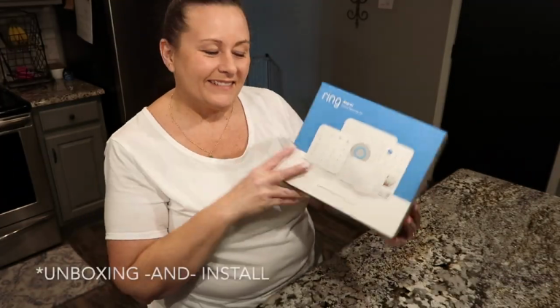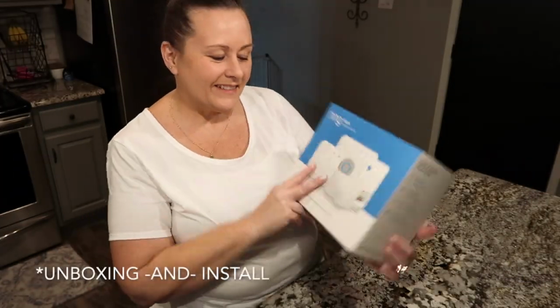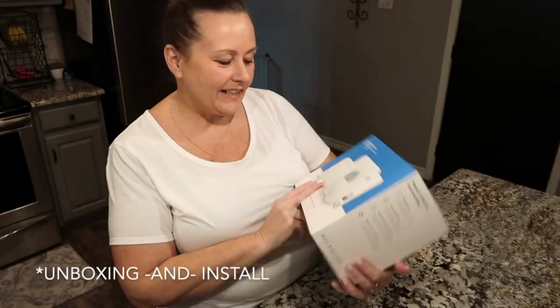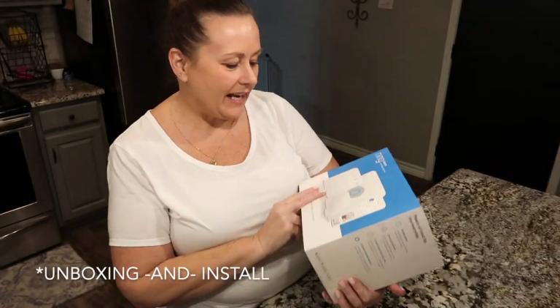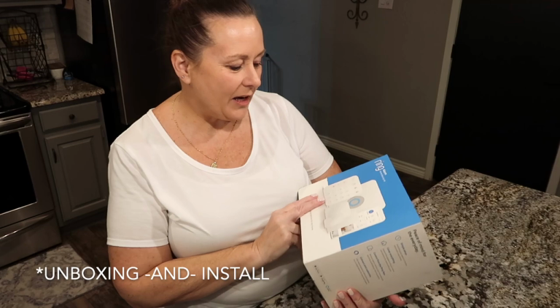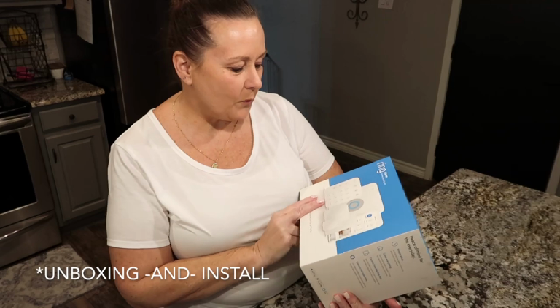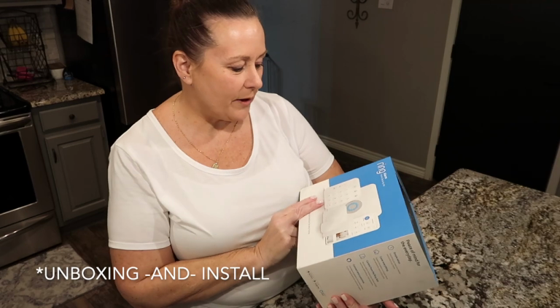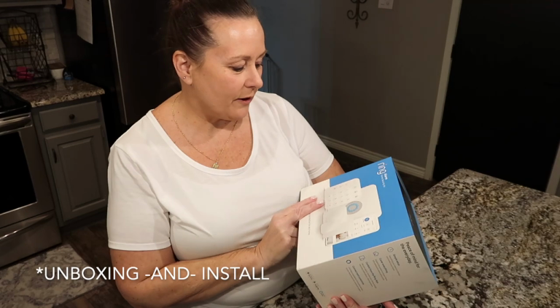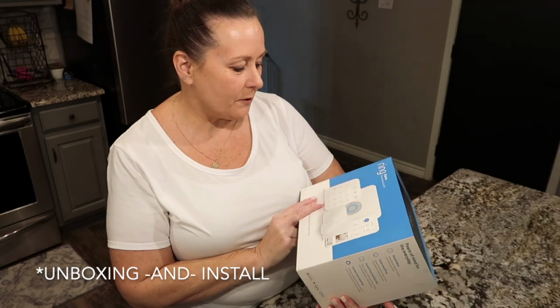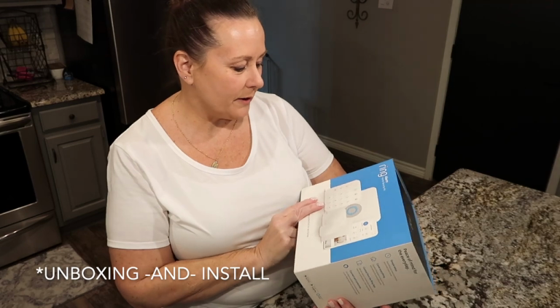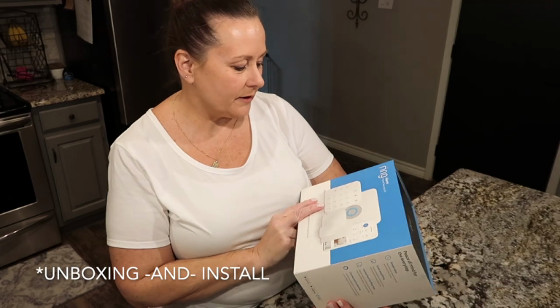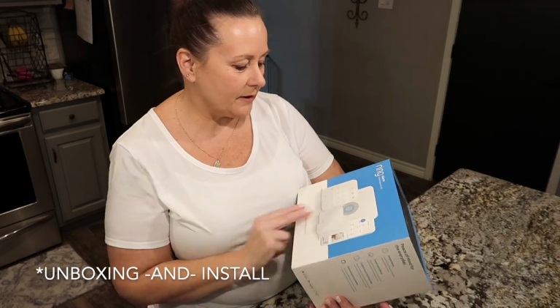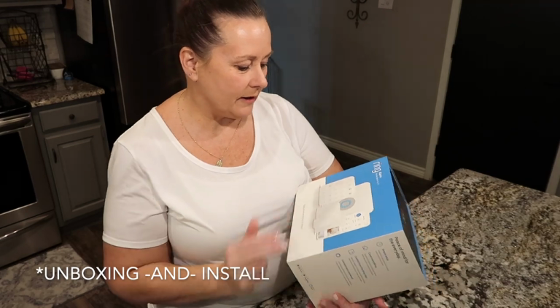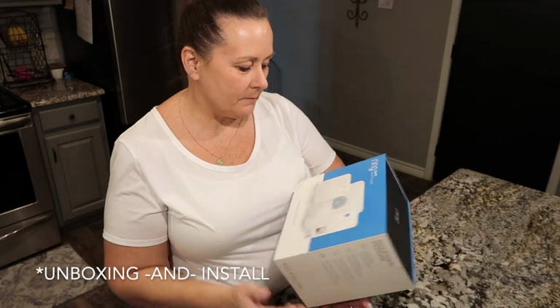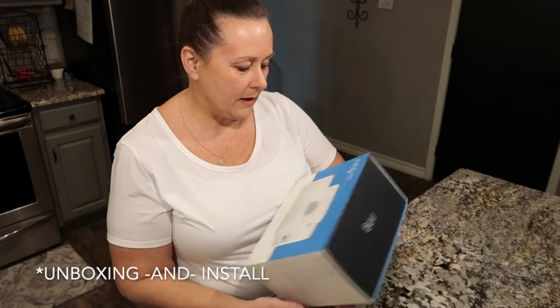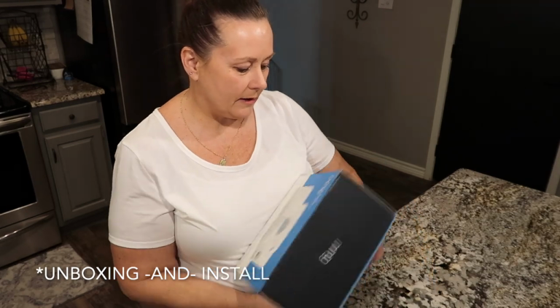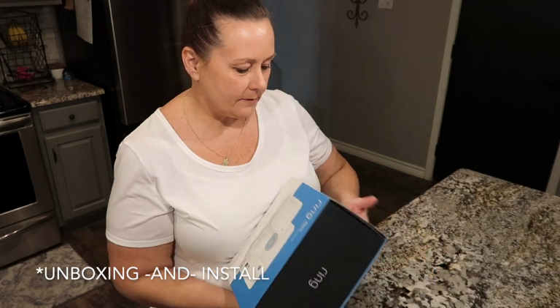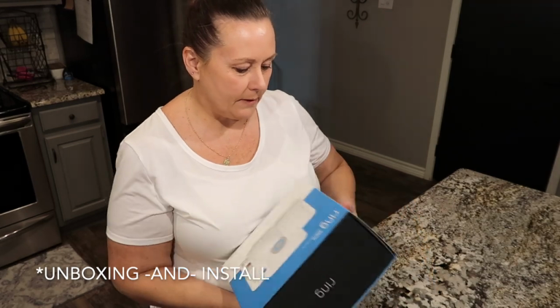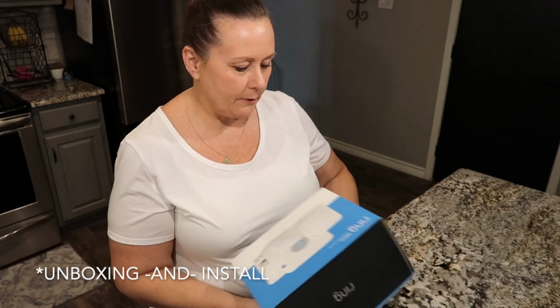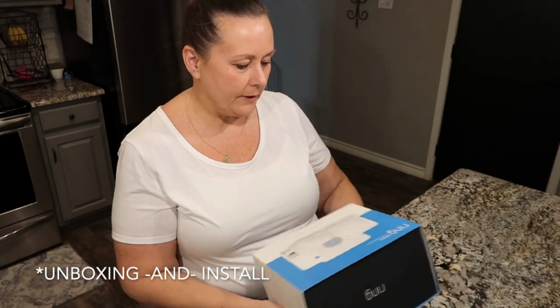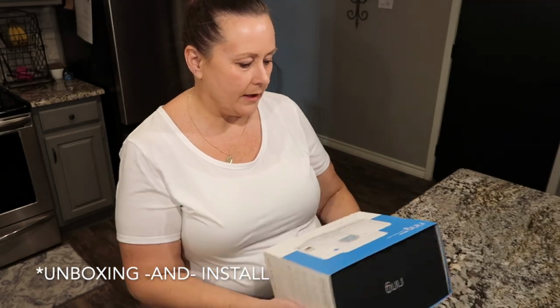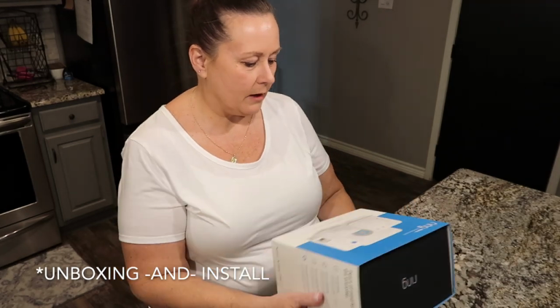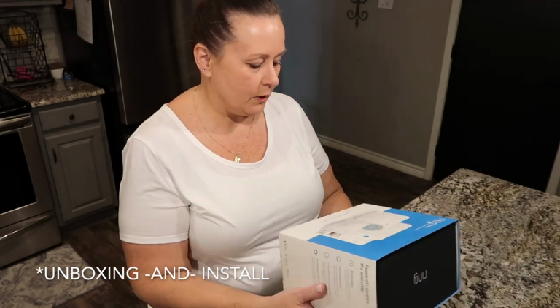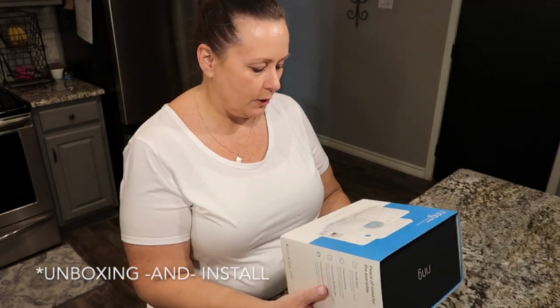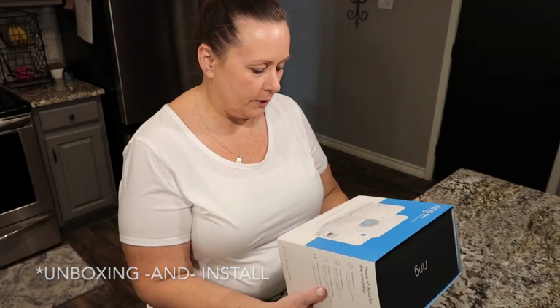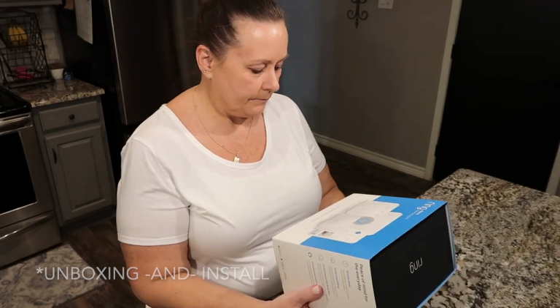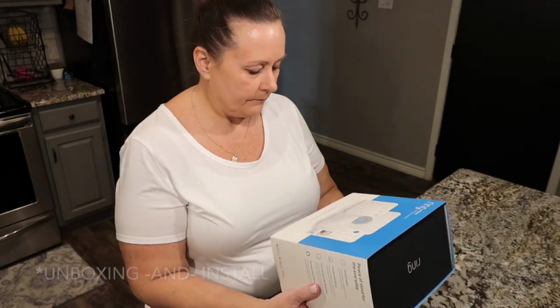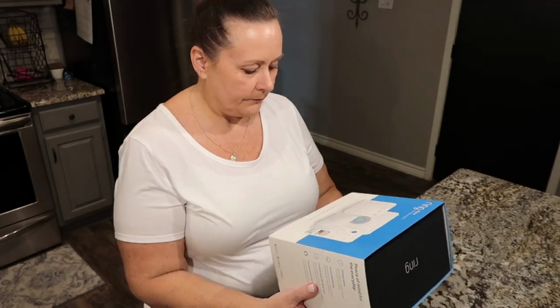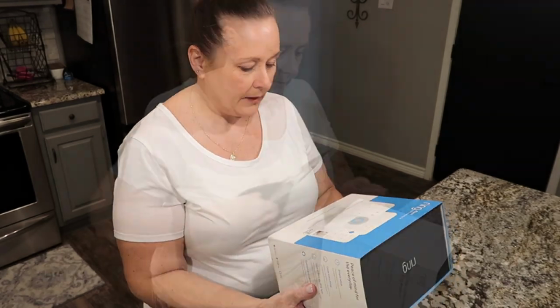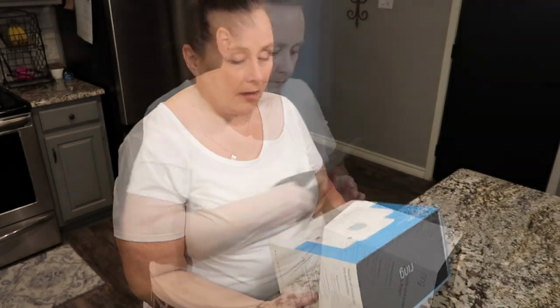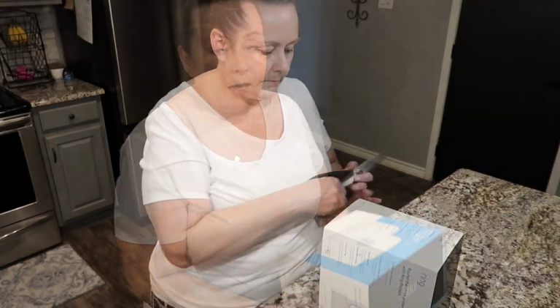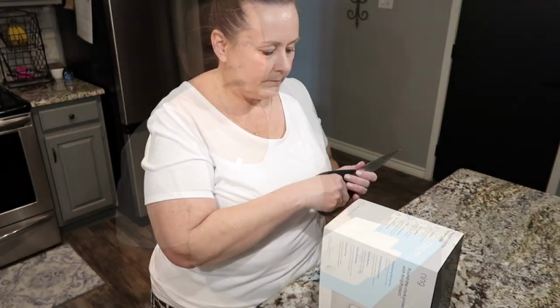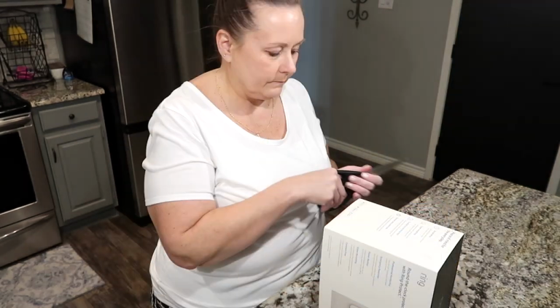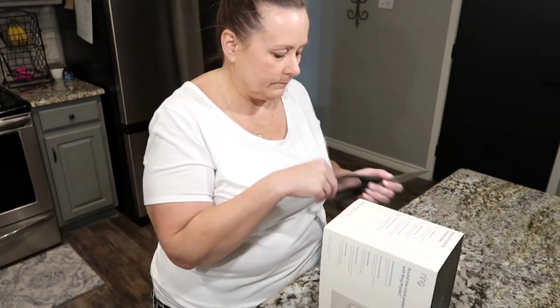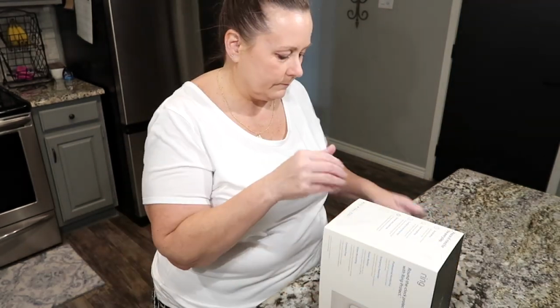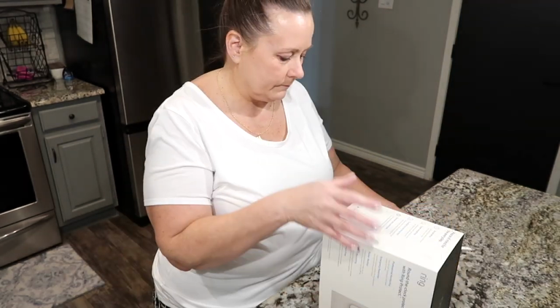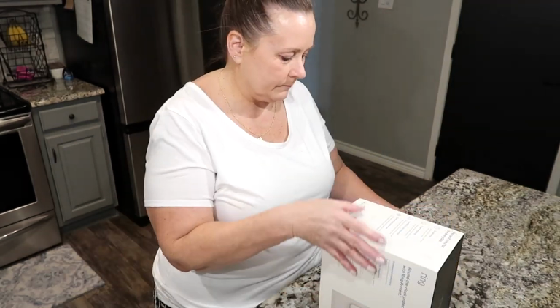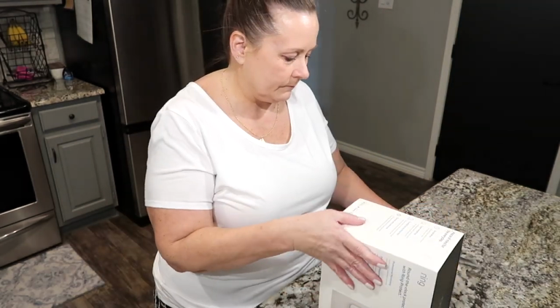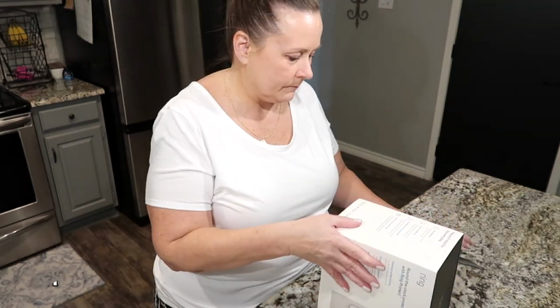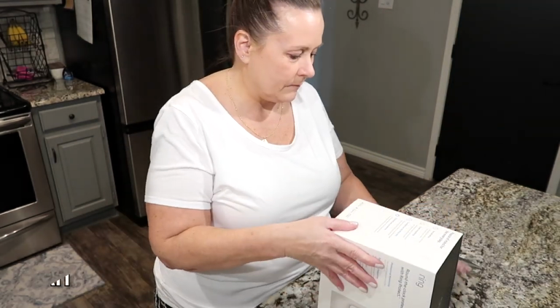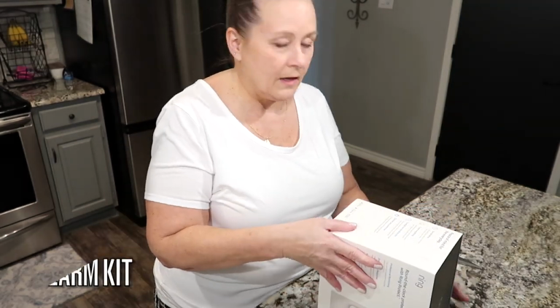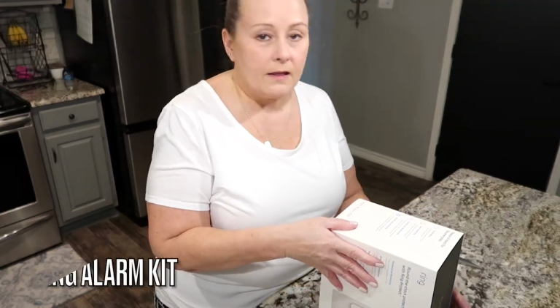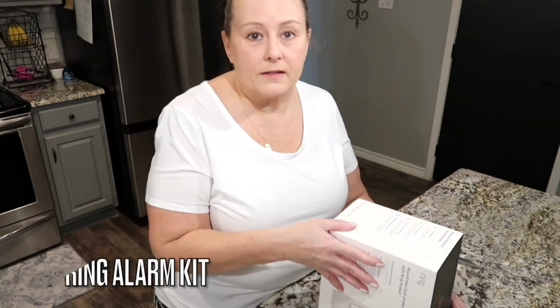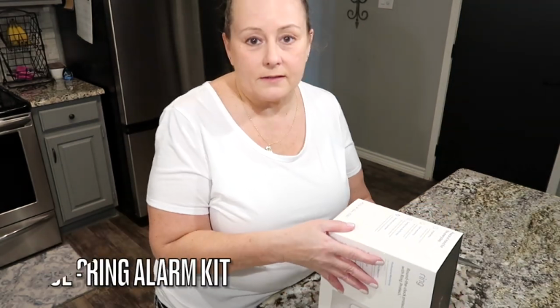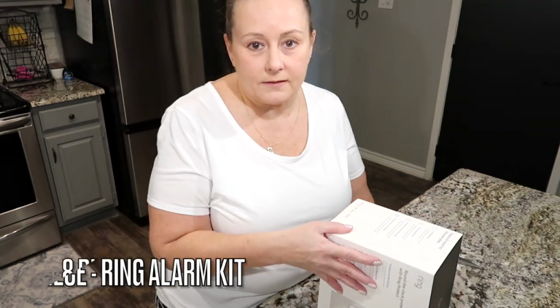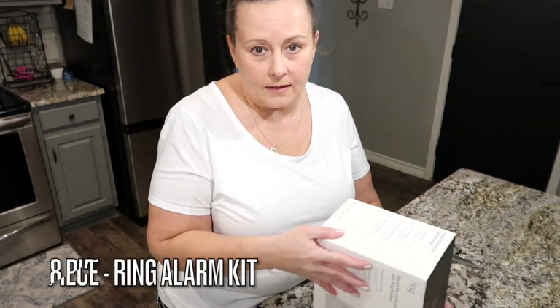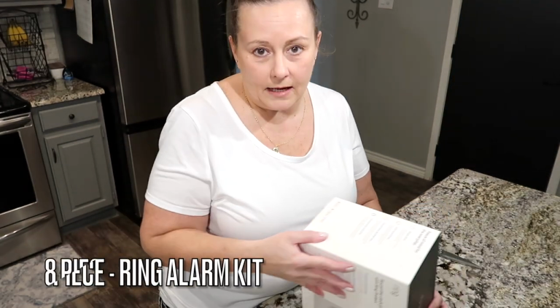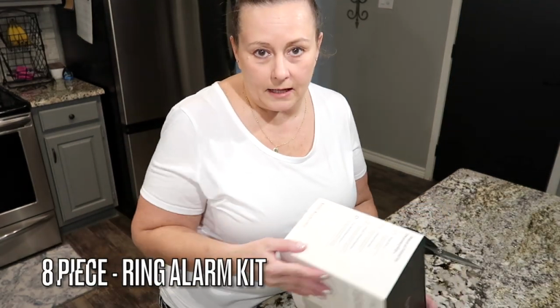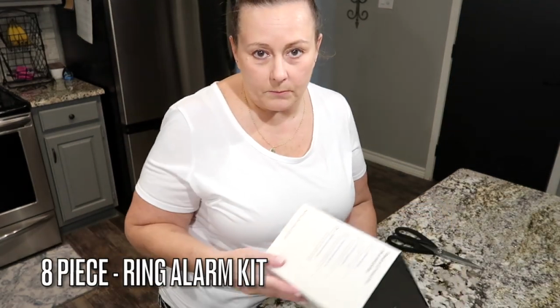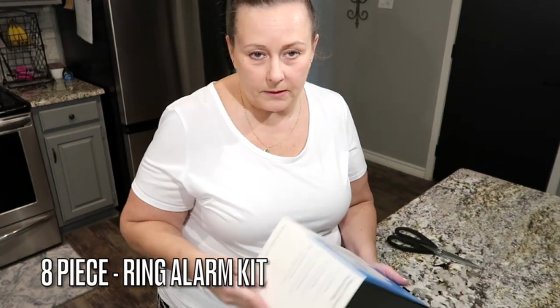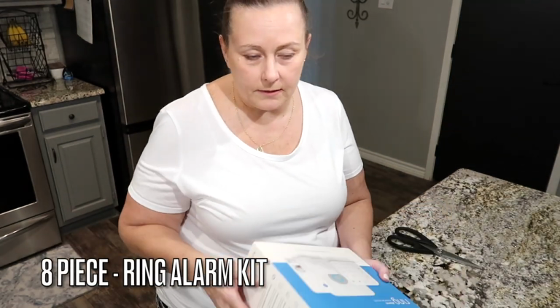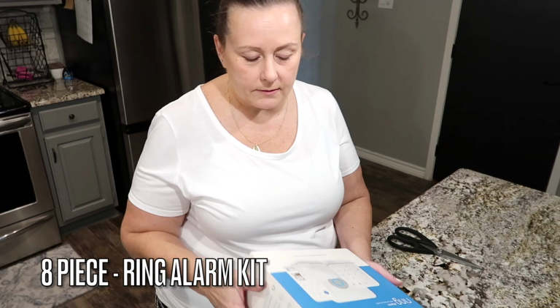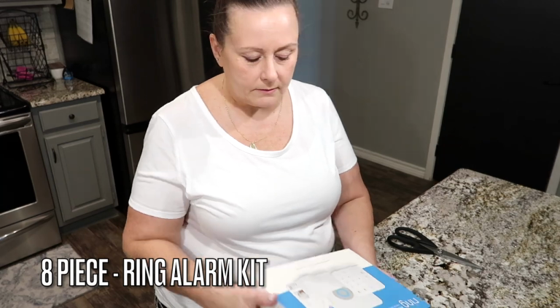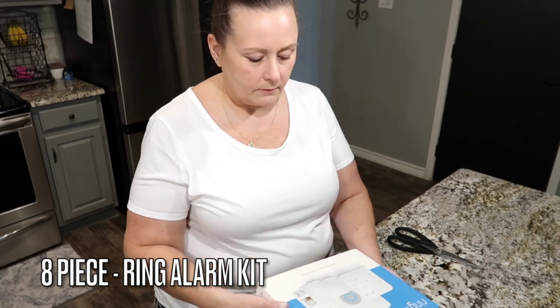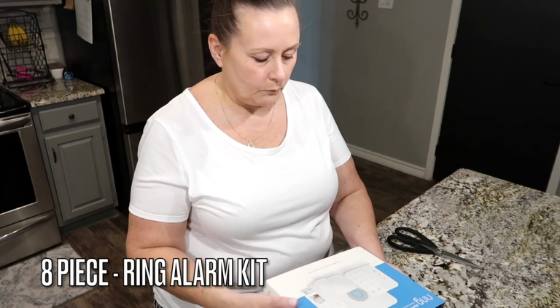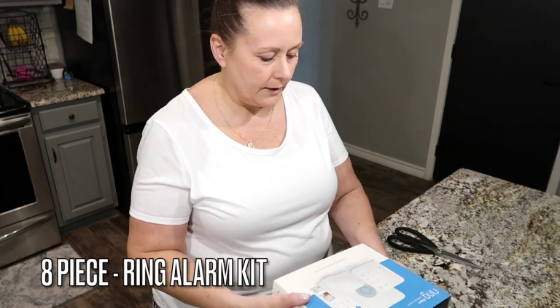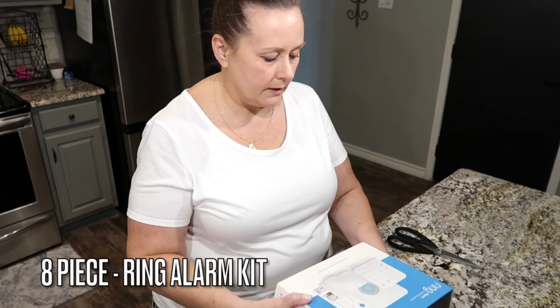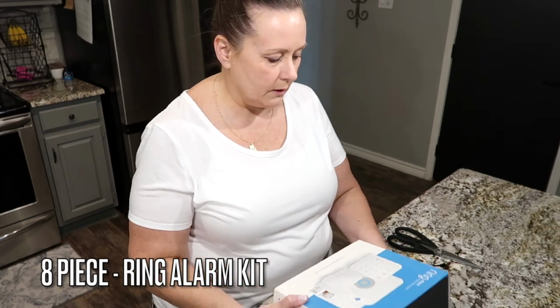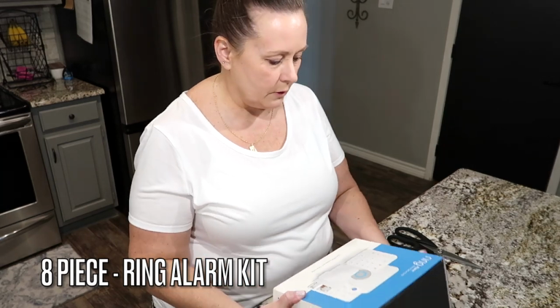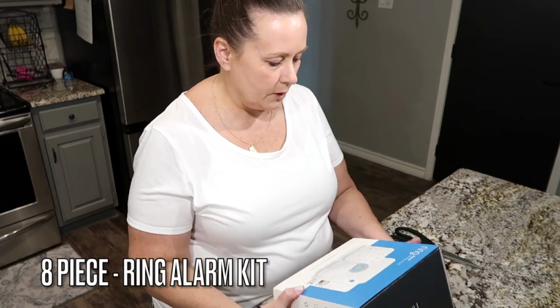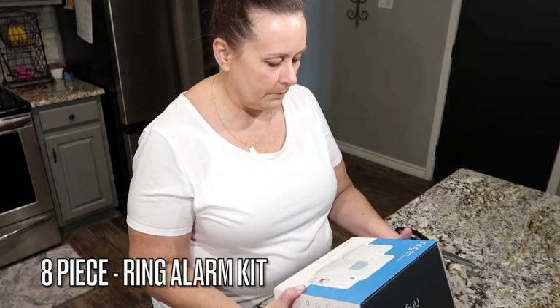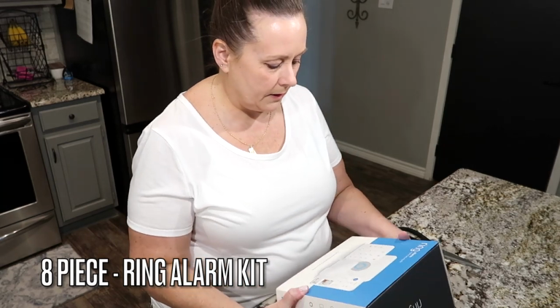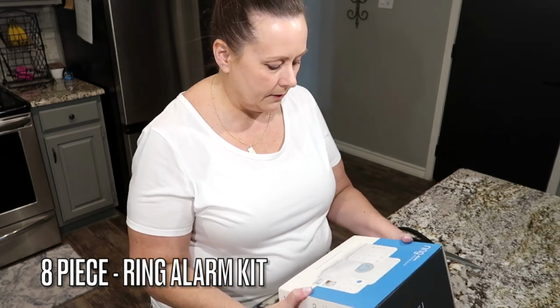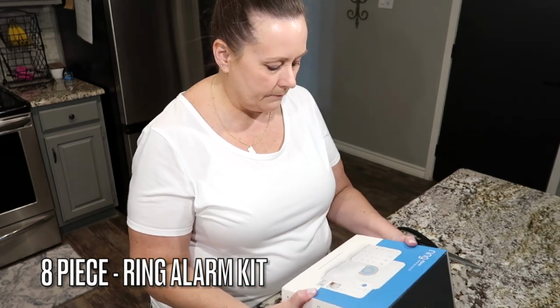Today we are going to unbox my Ring Alarm. This is the eight-piece Ring Alarm kit.